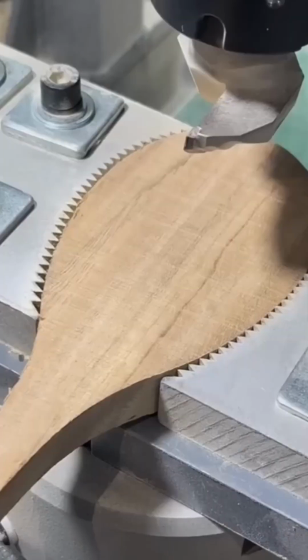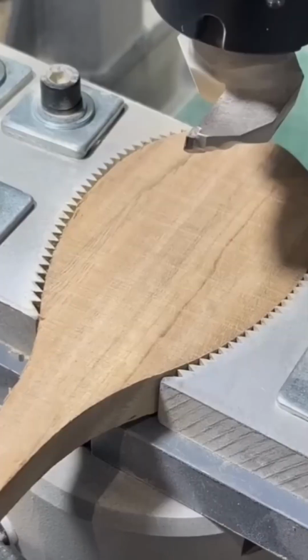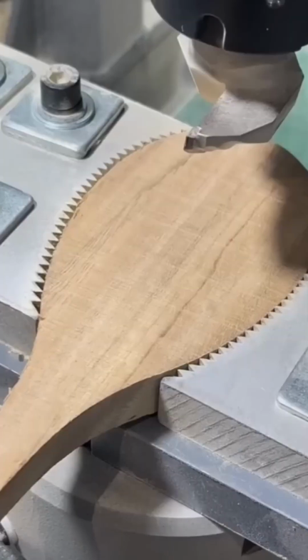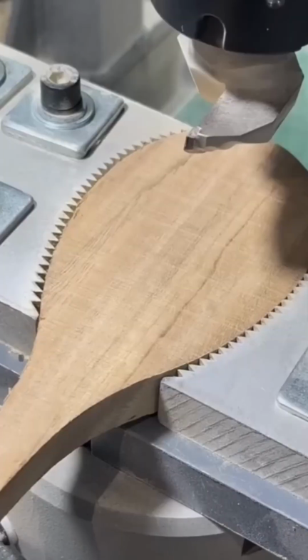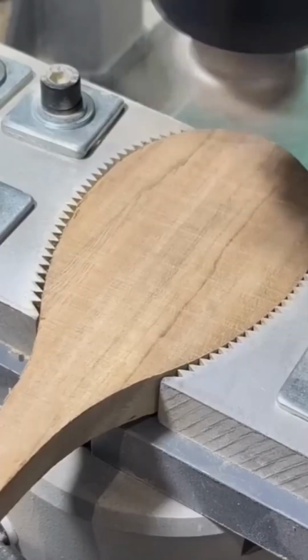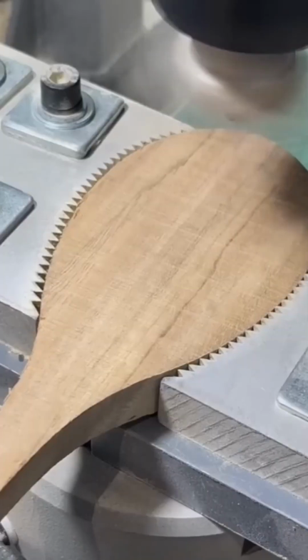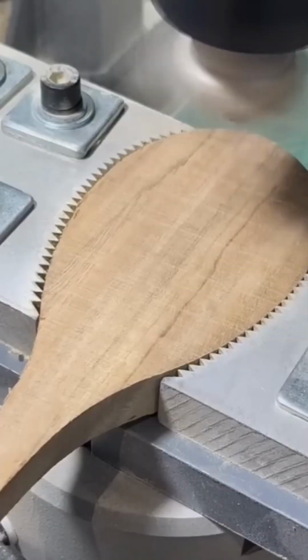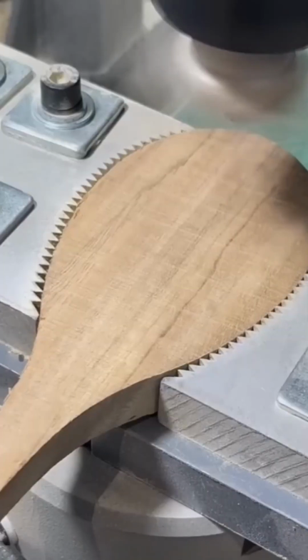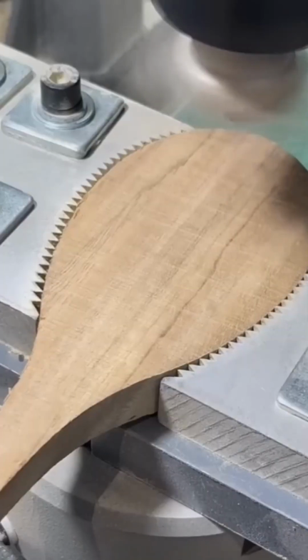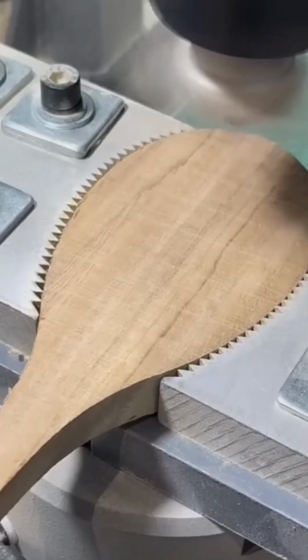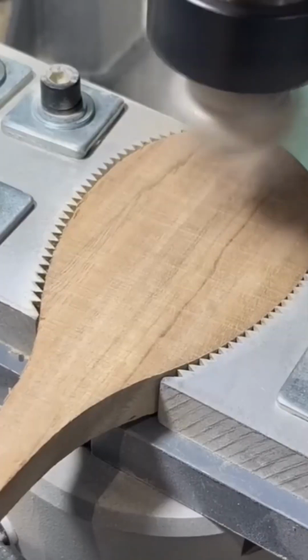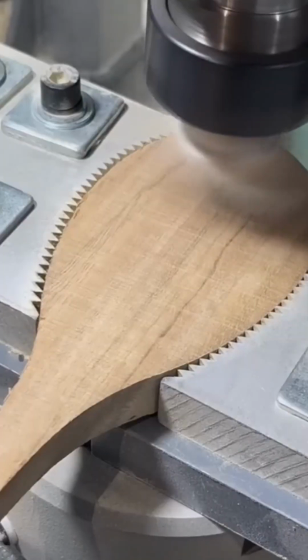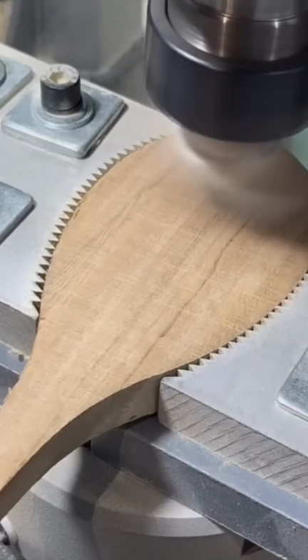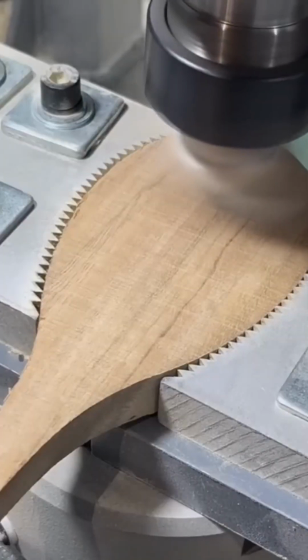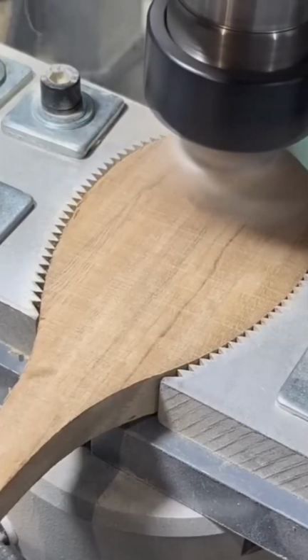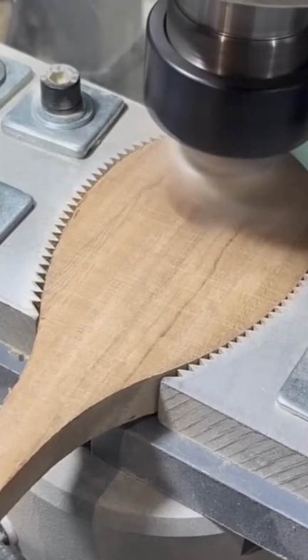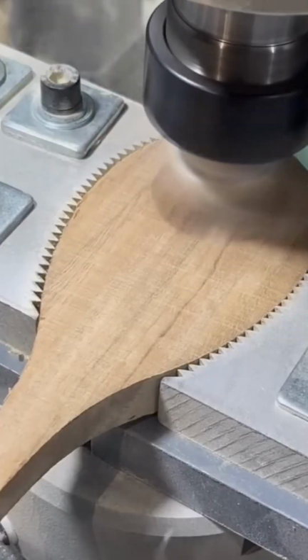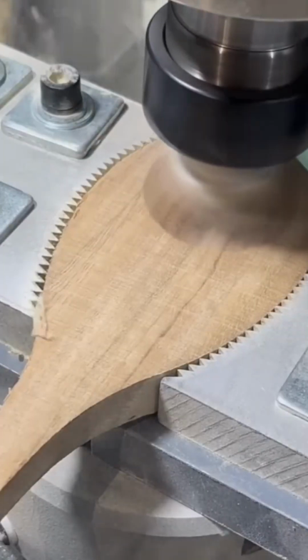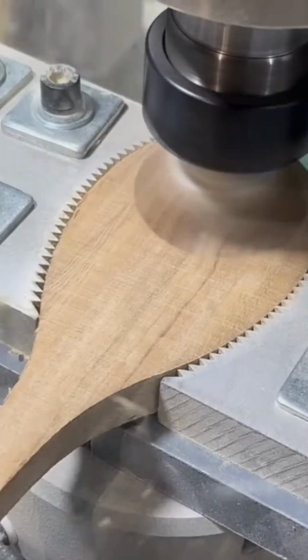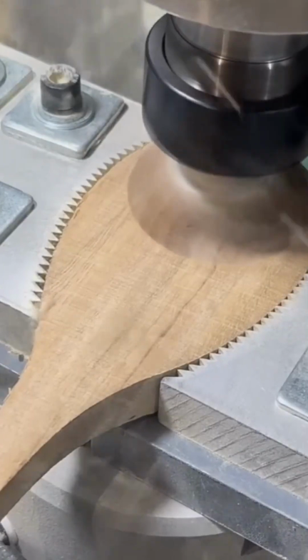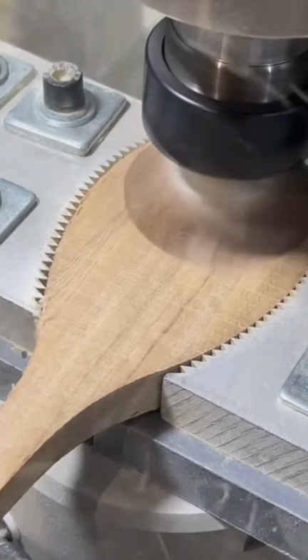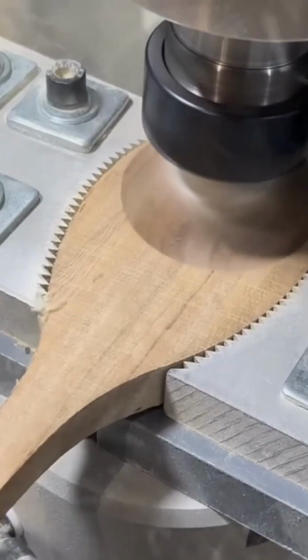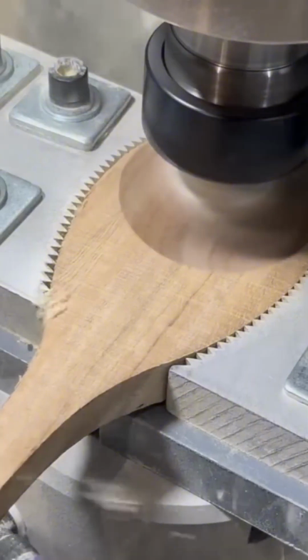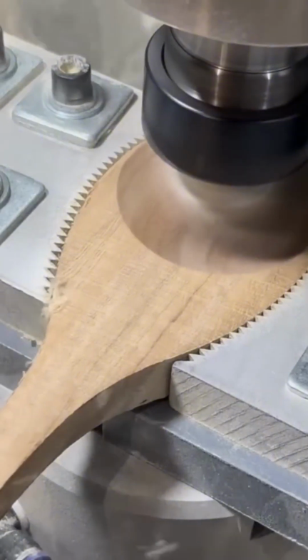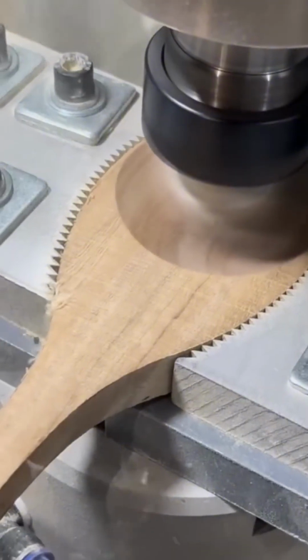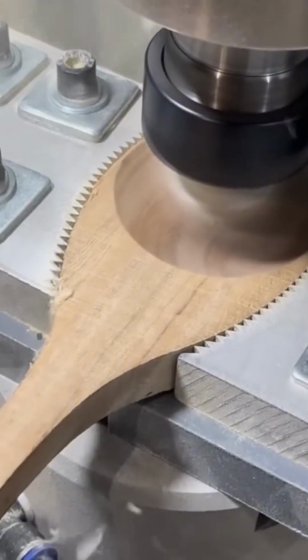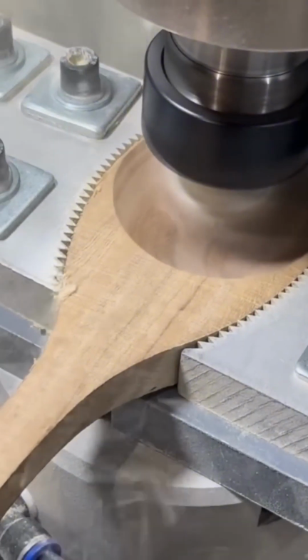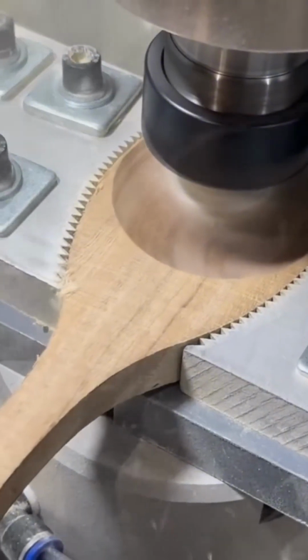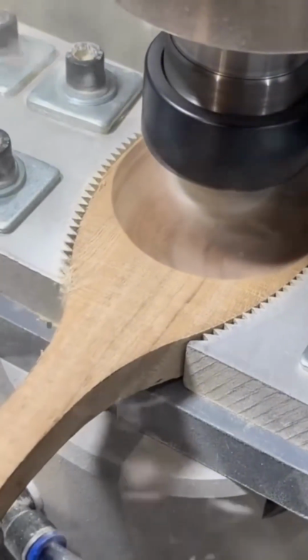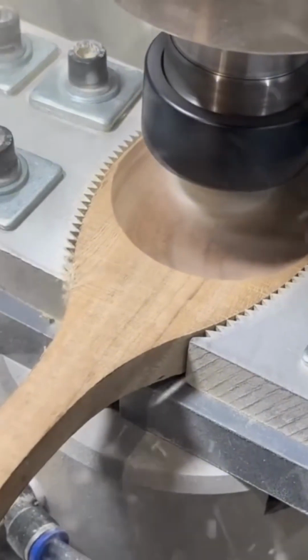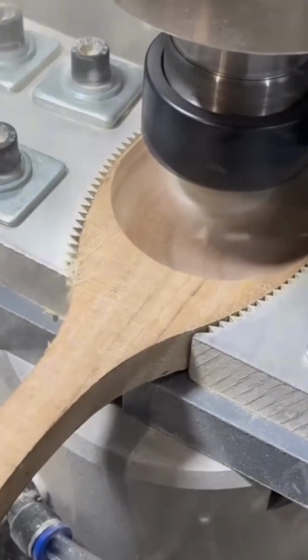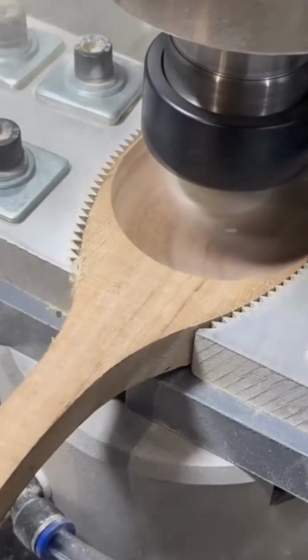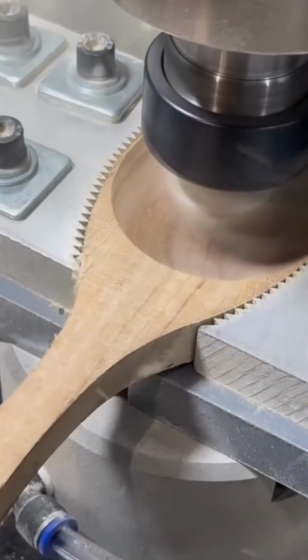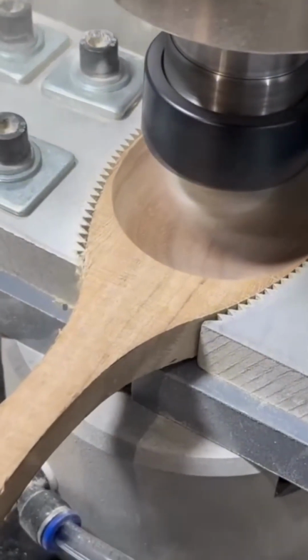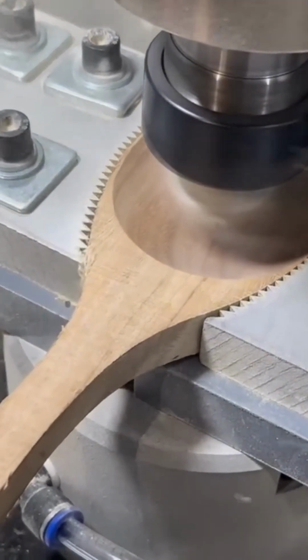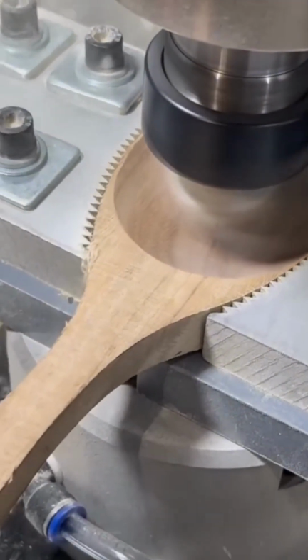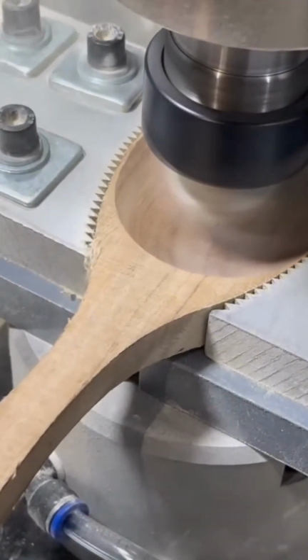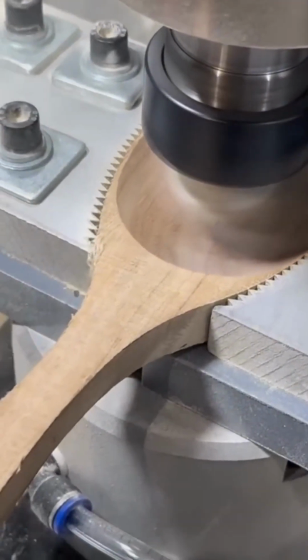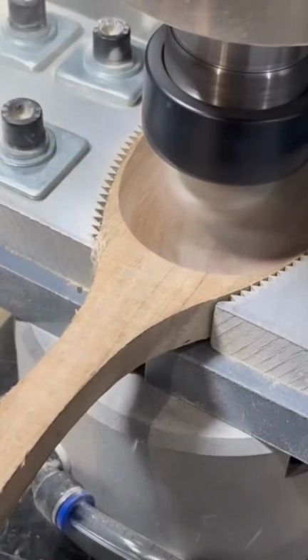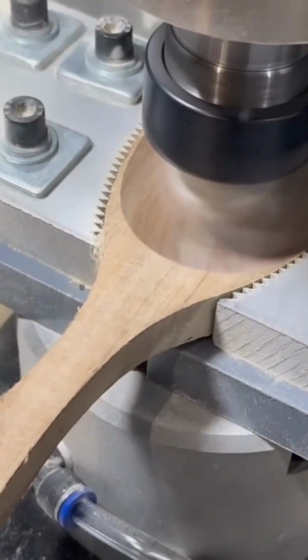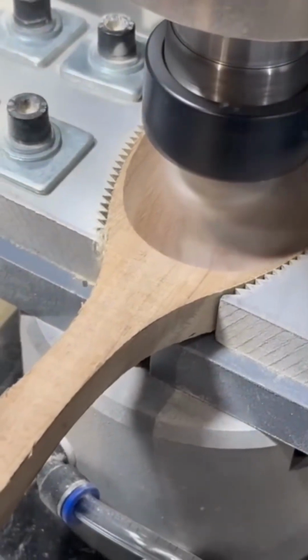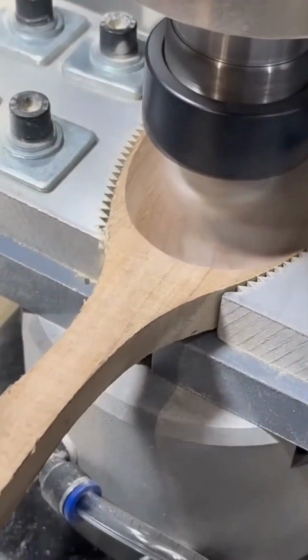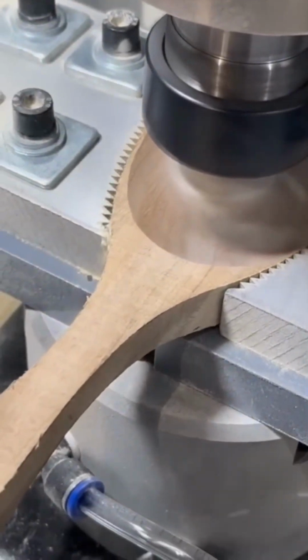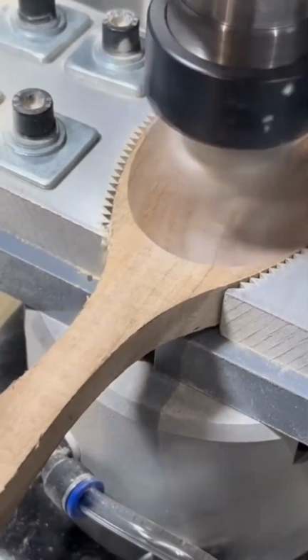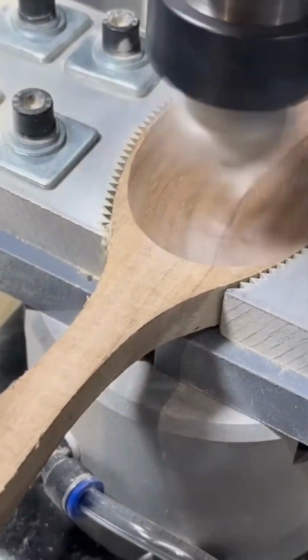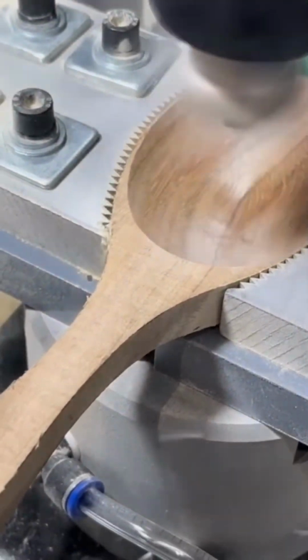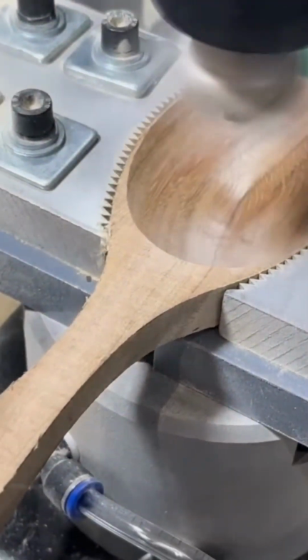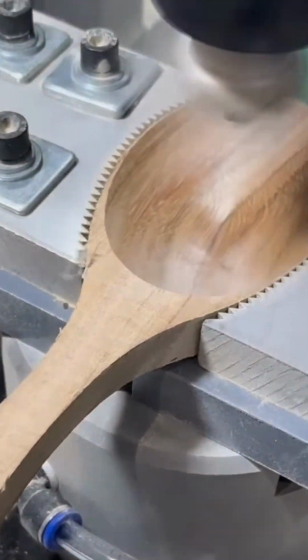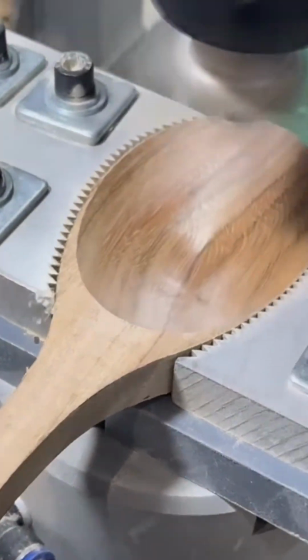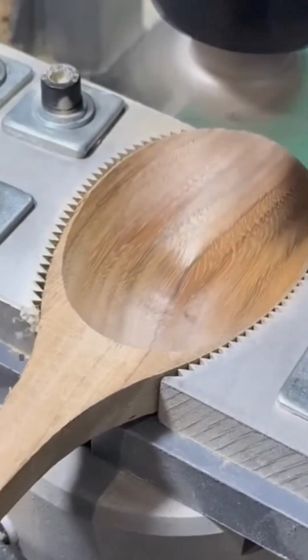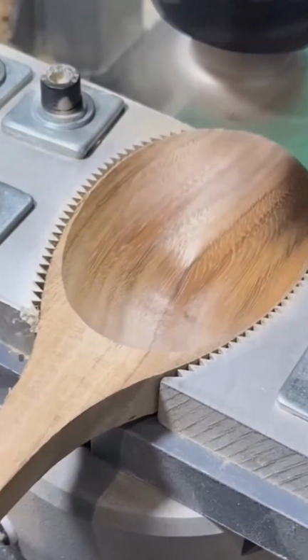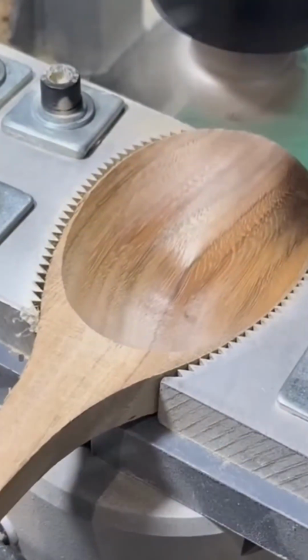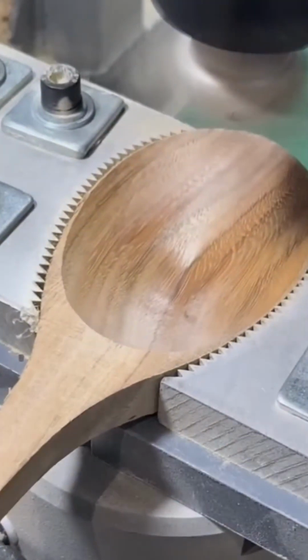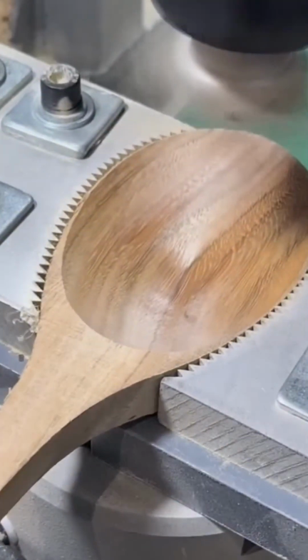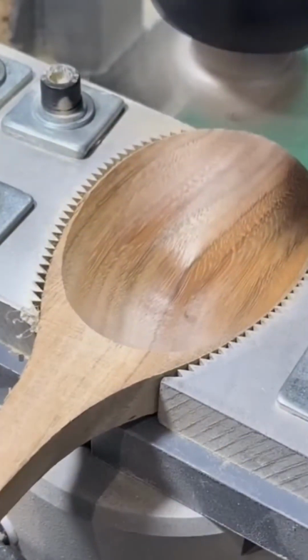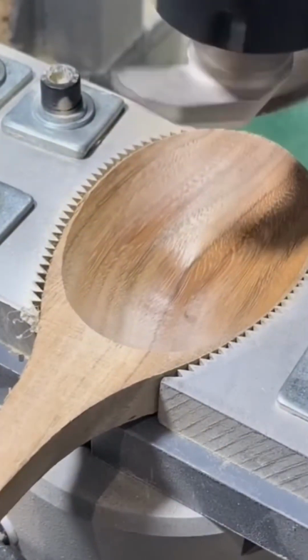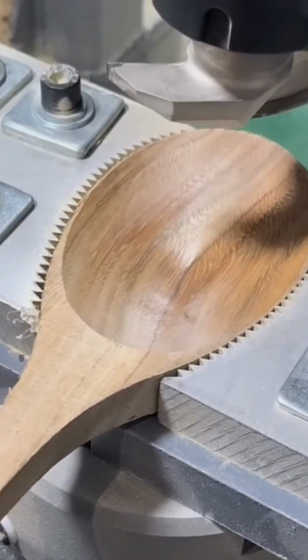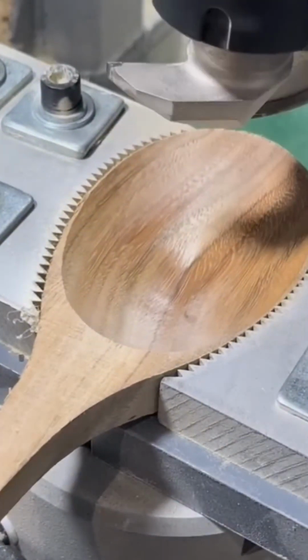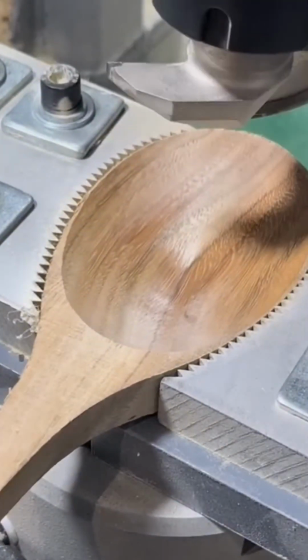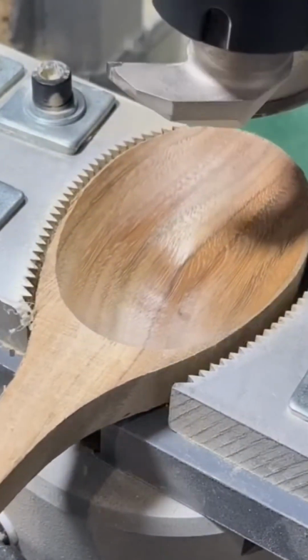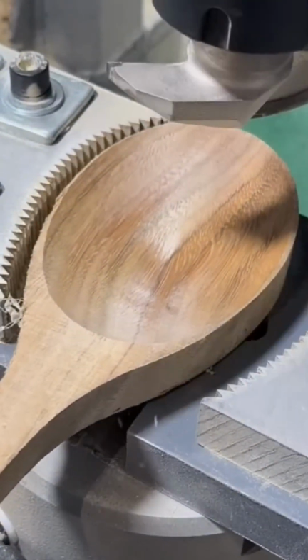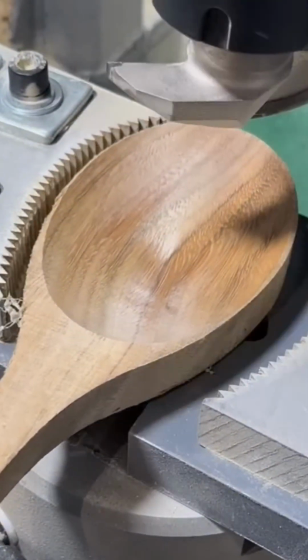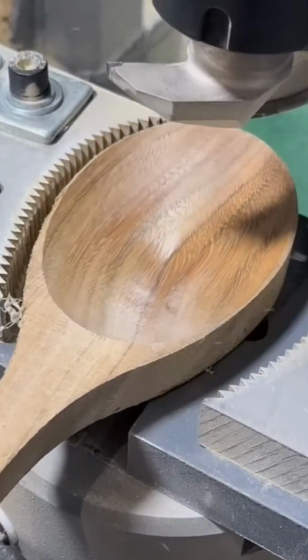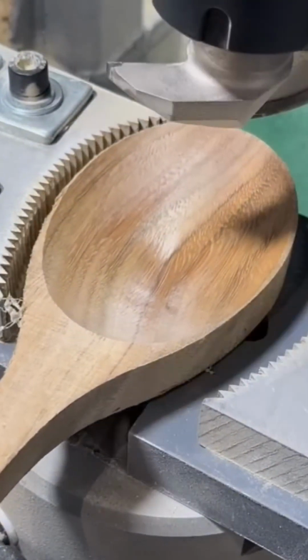A steel ladle spins beneath the cutter, shaving roughness into a mirrored finish. So smooth it could moonlight as a soup selfie.